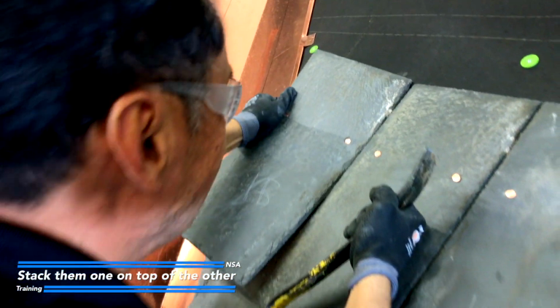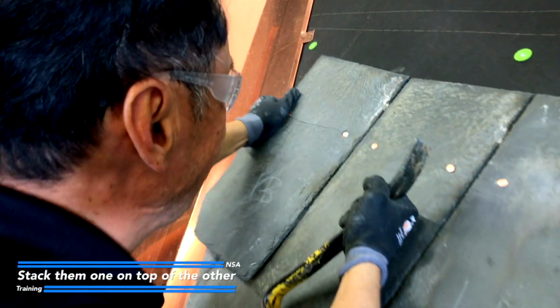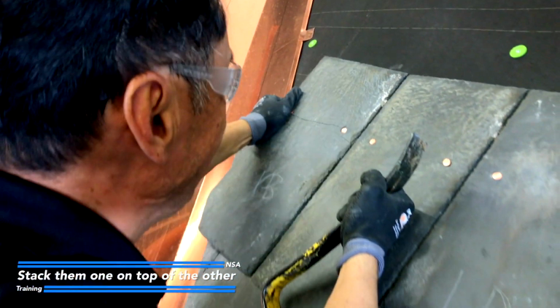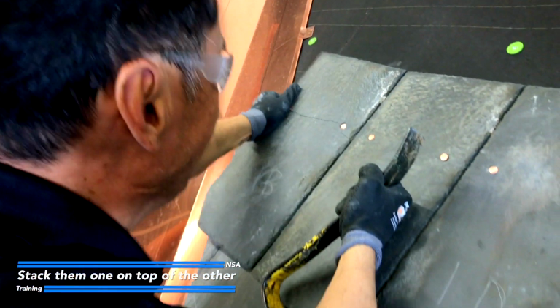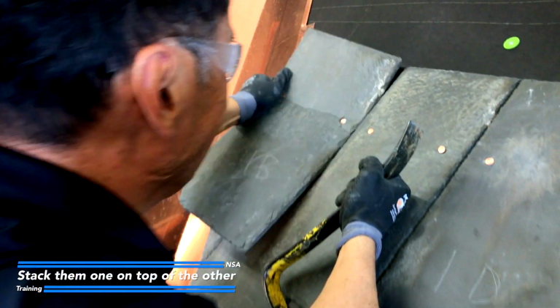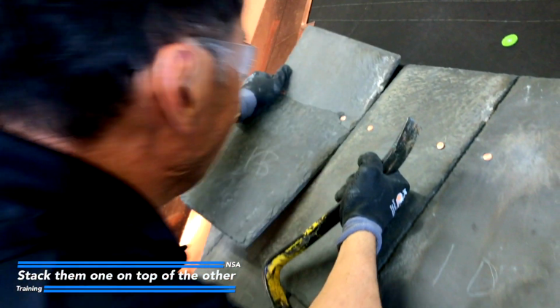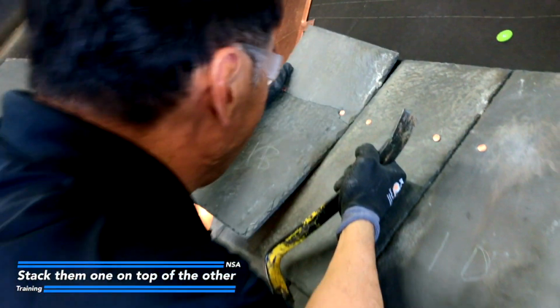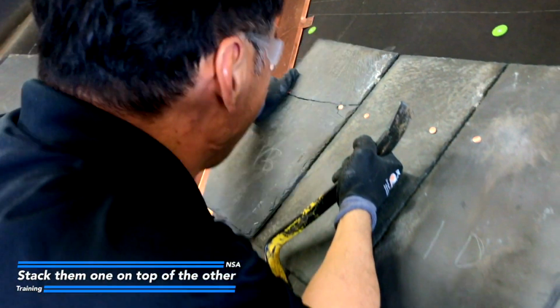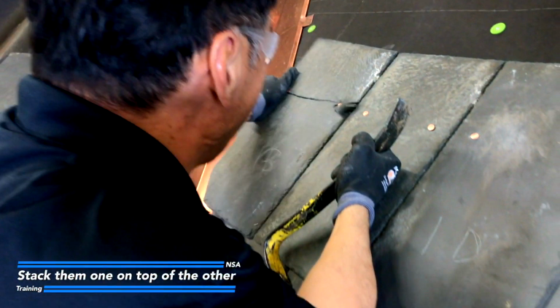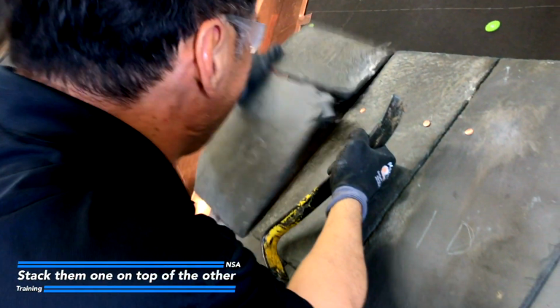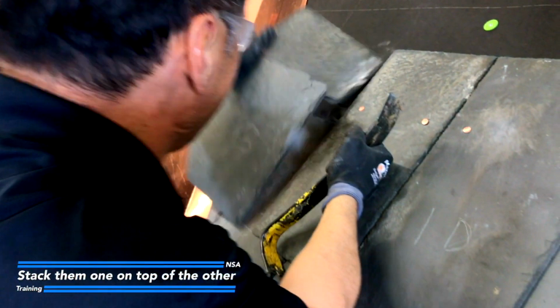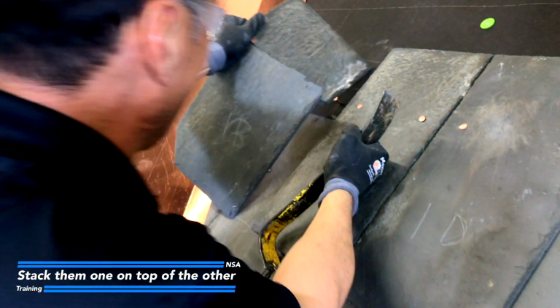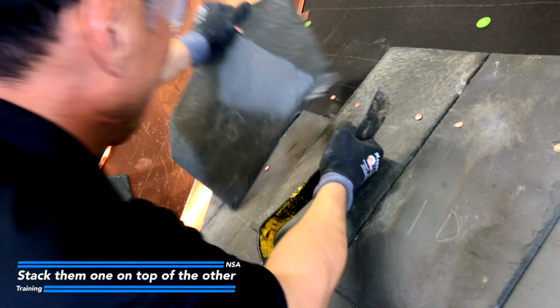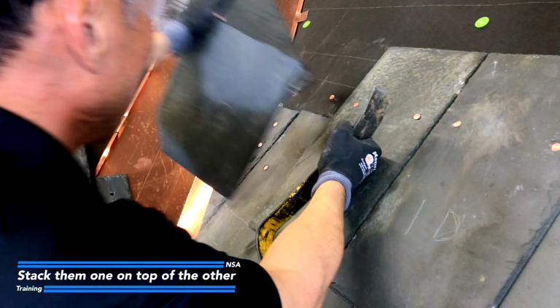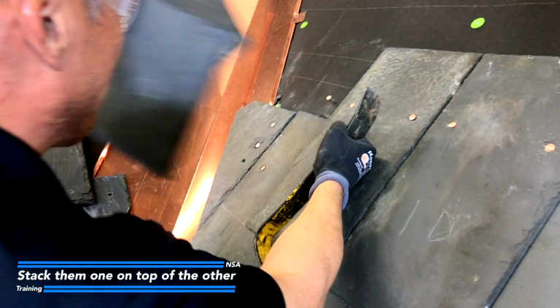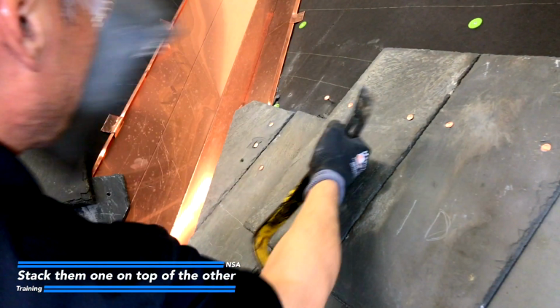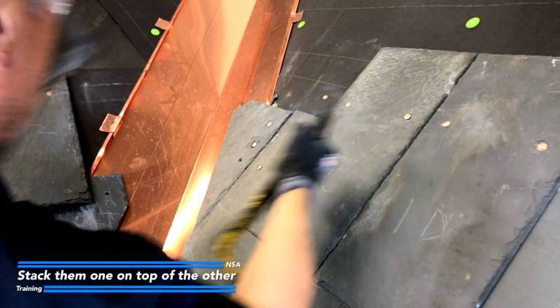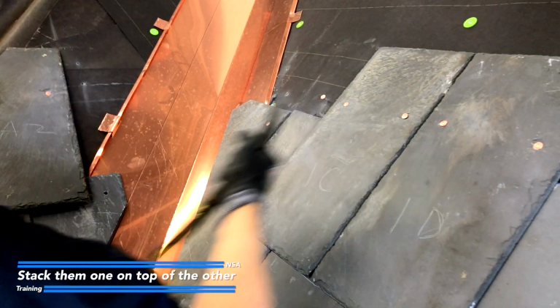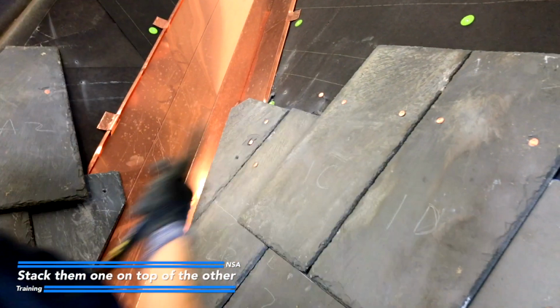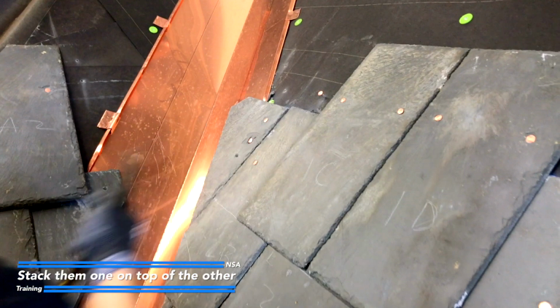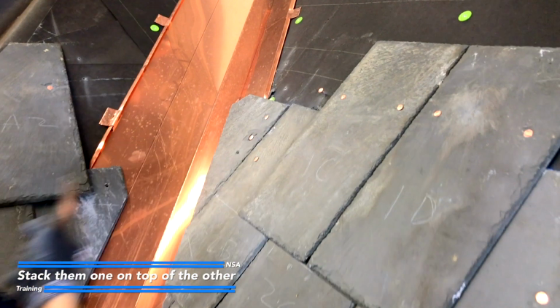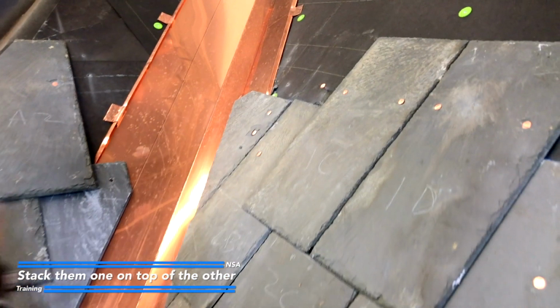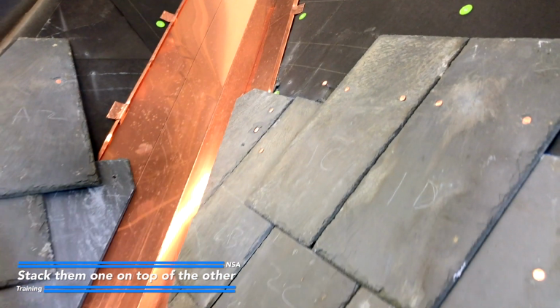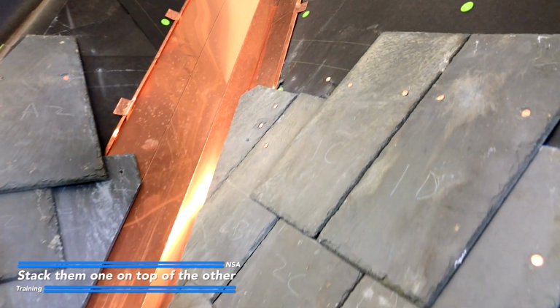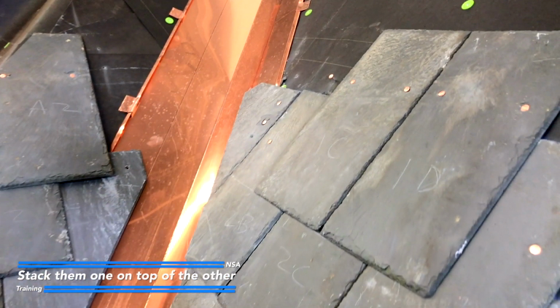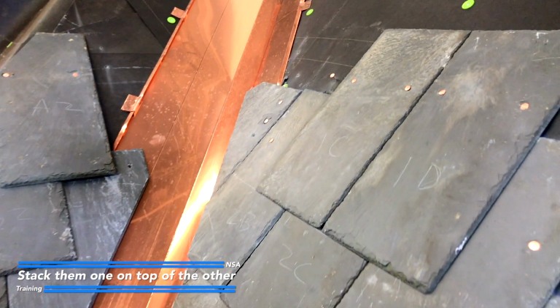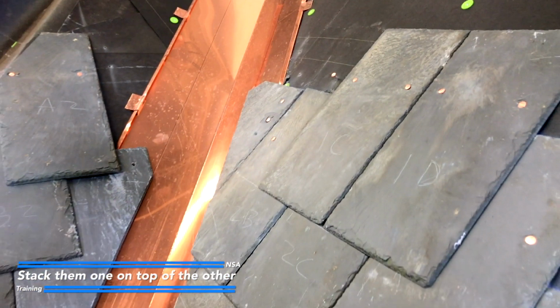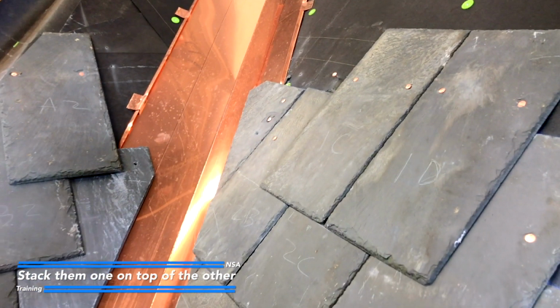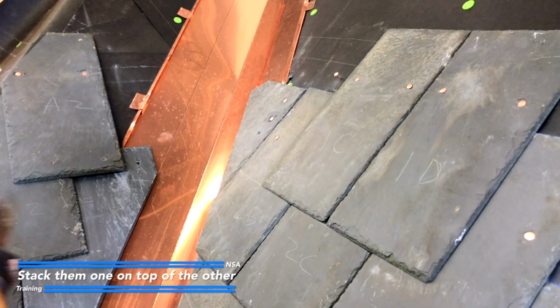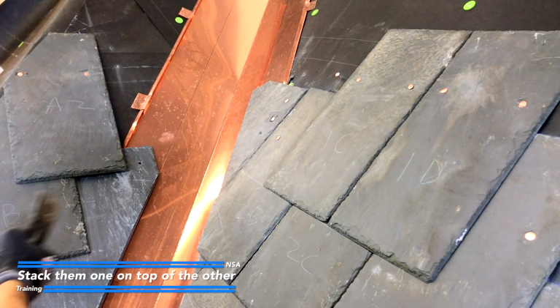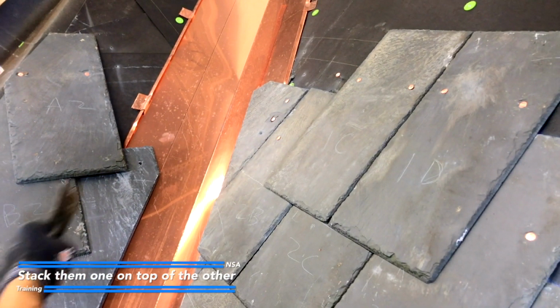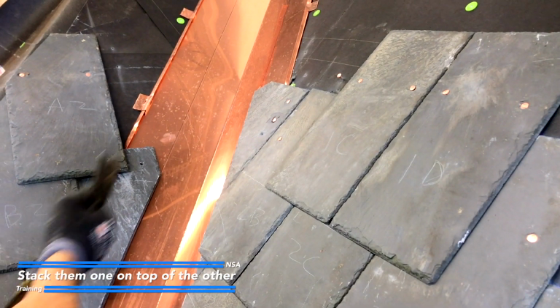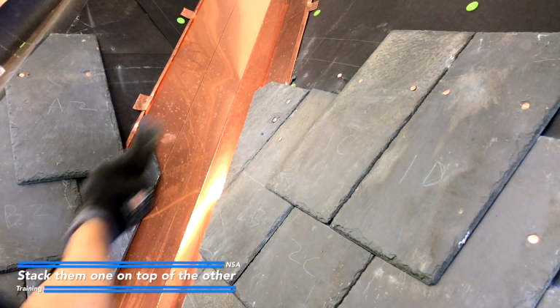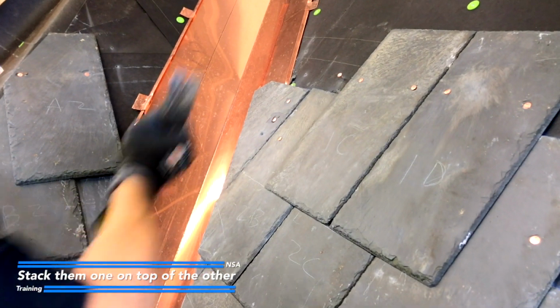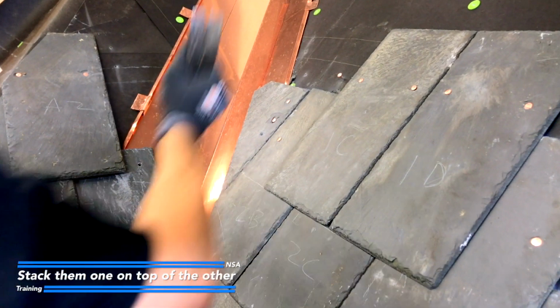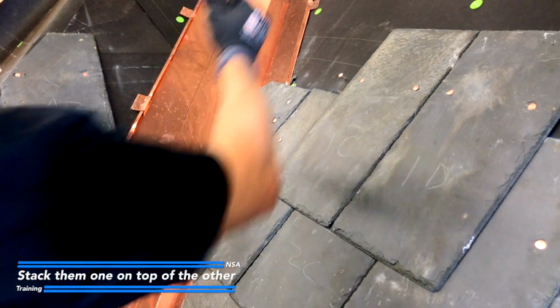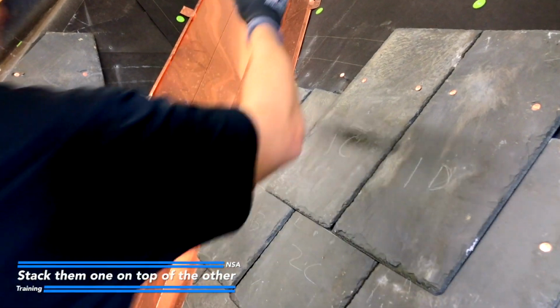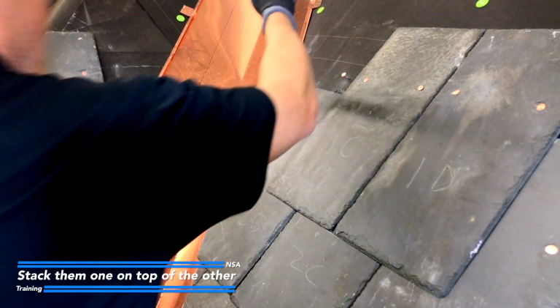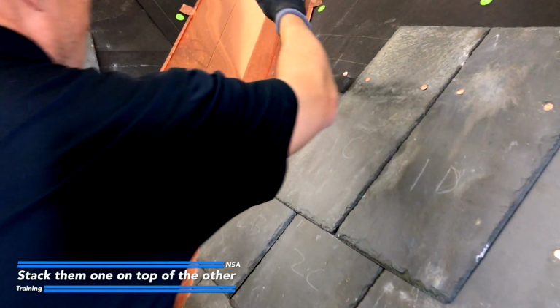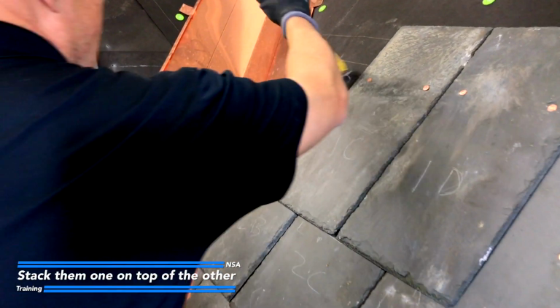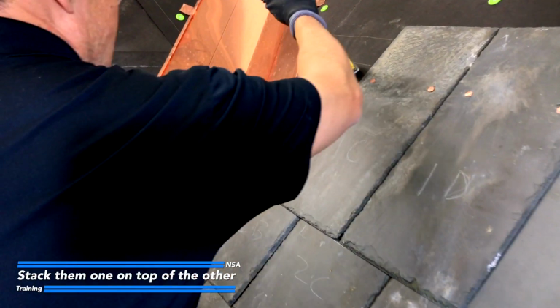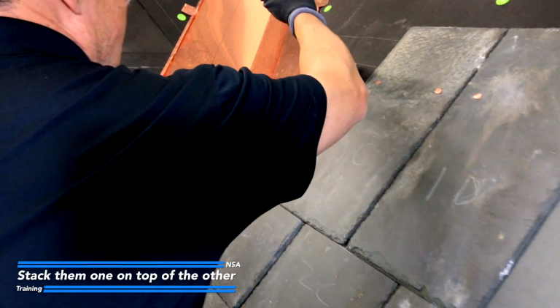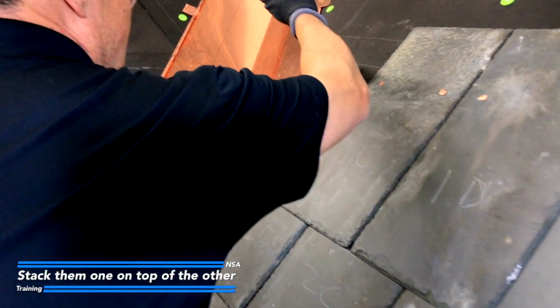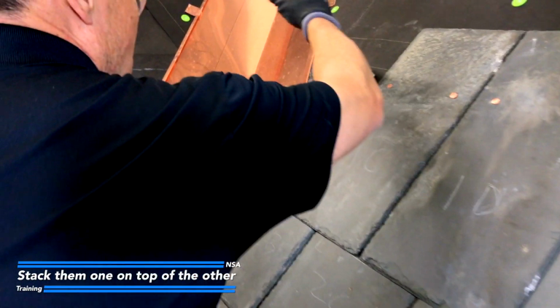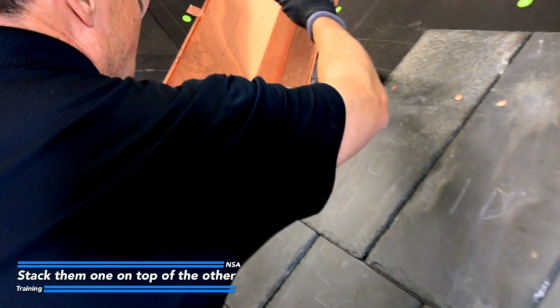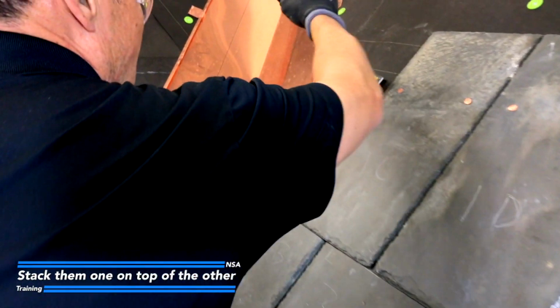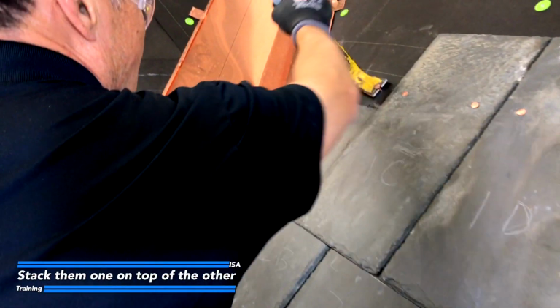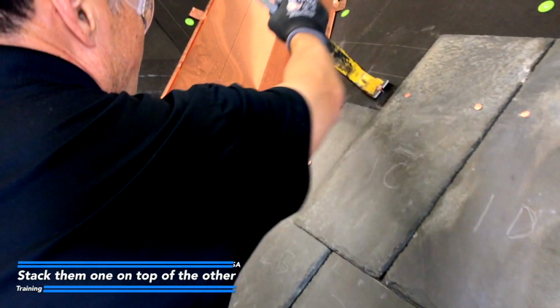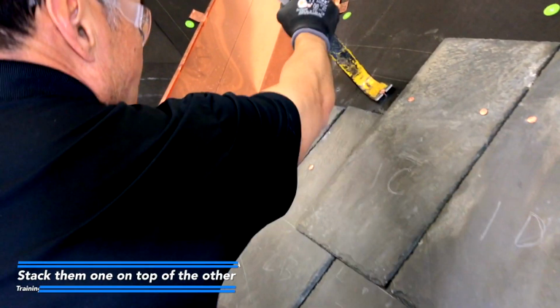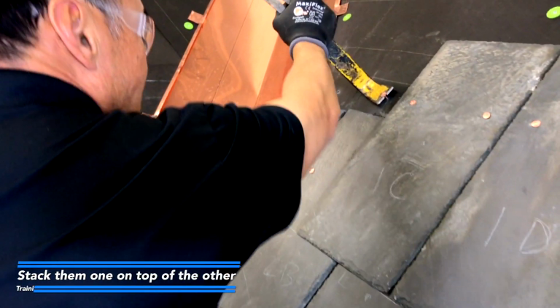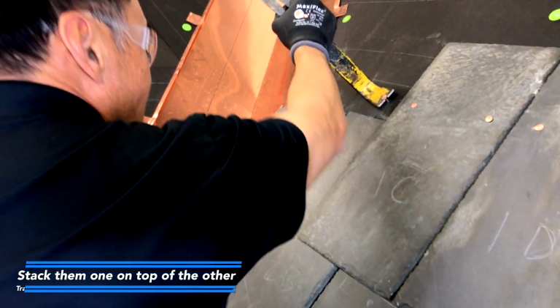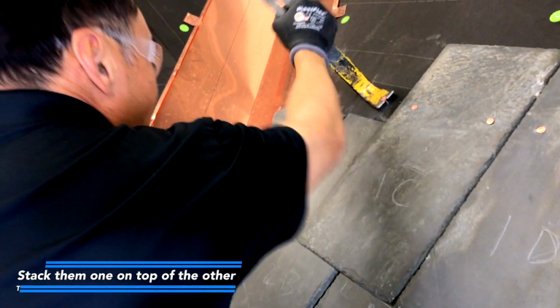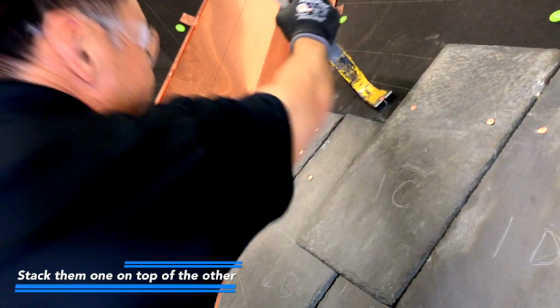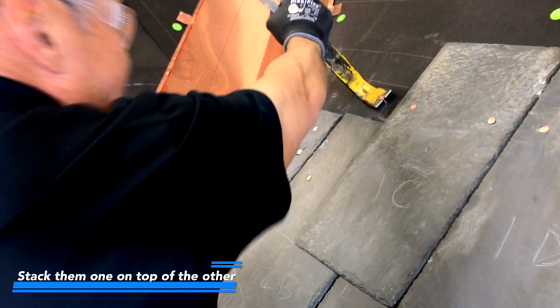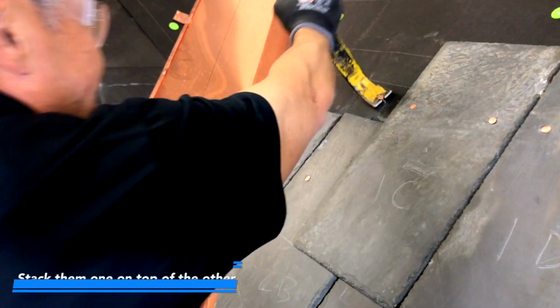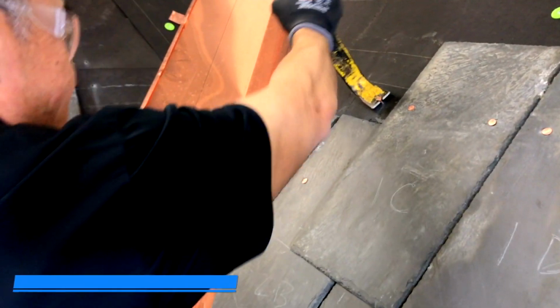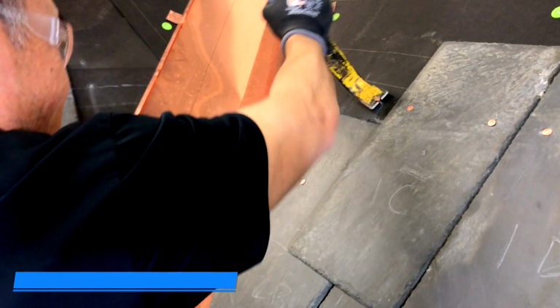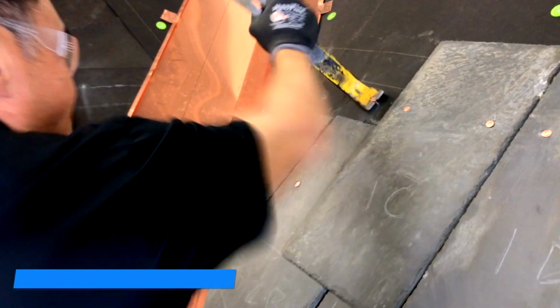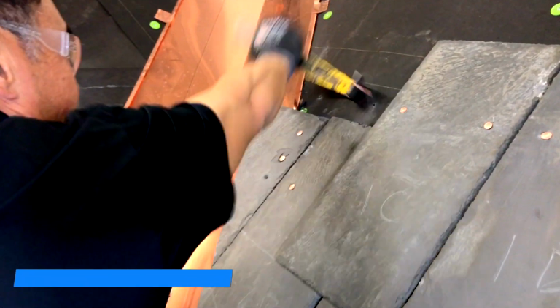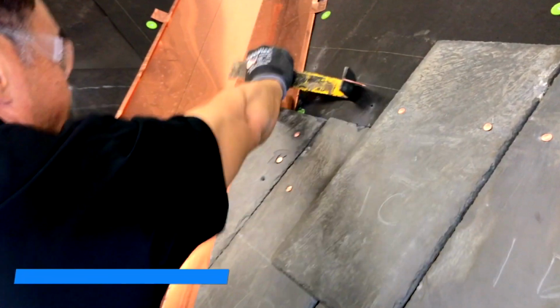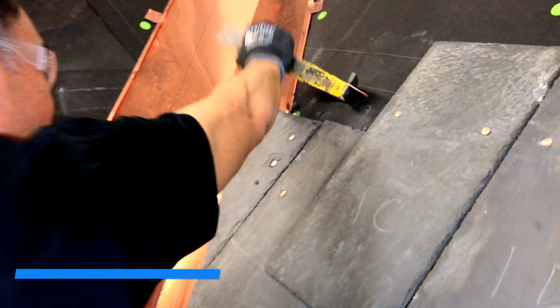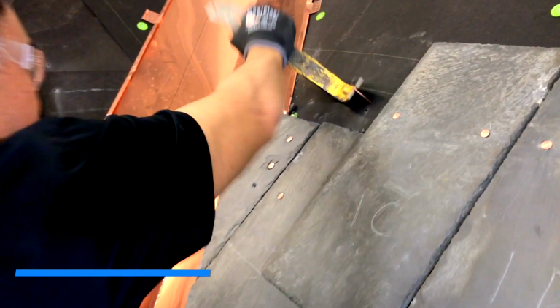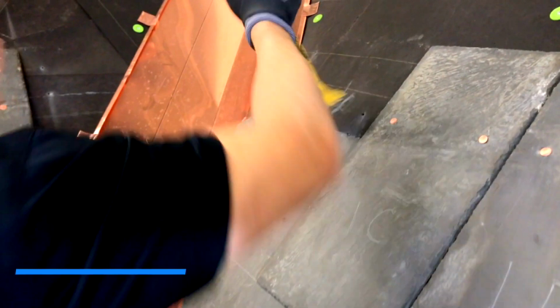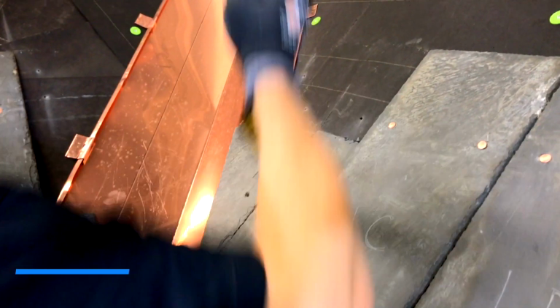Even if you break a slate you want to keep it, because it has the correct angle and you can use it to mark your replacement slate.